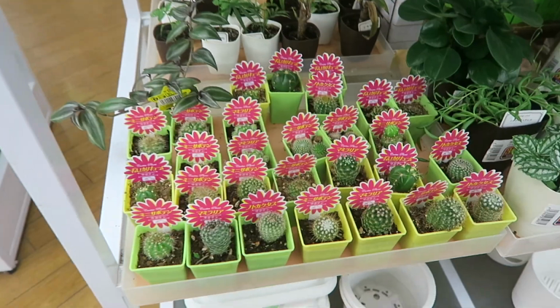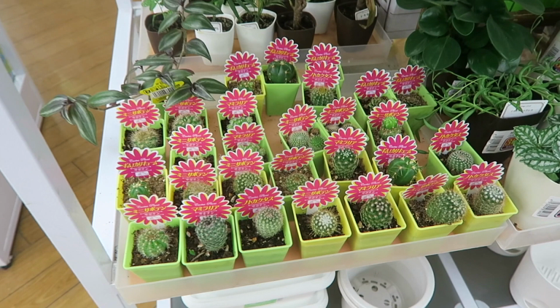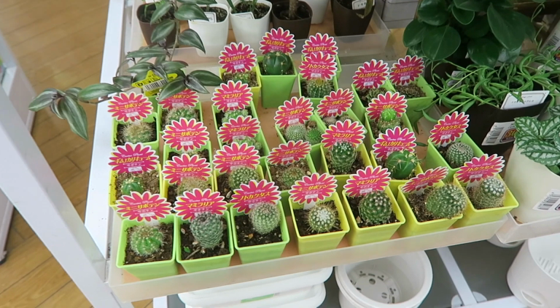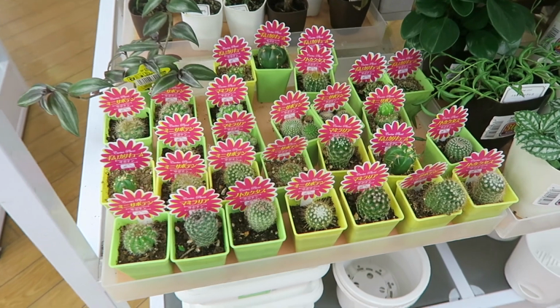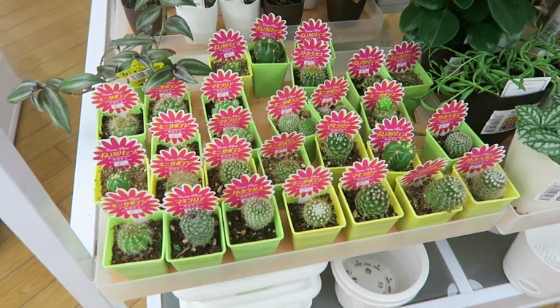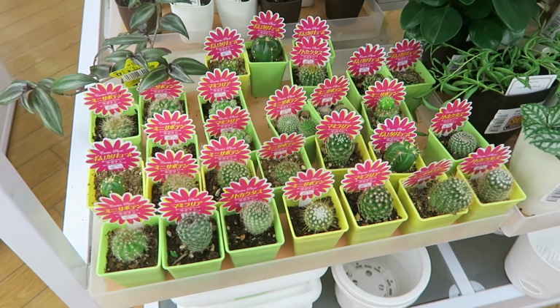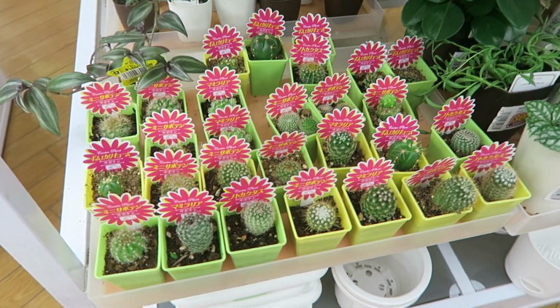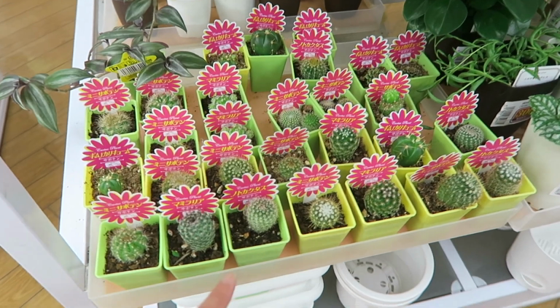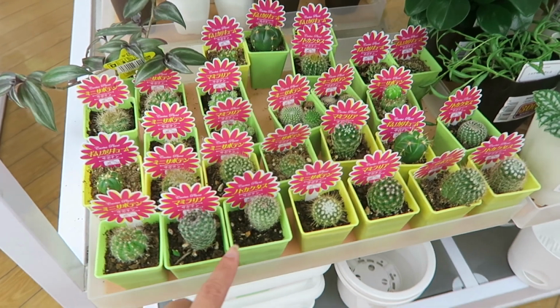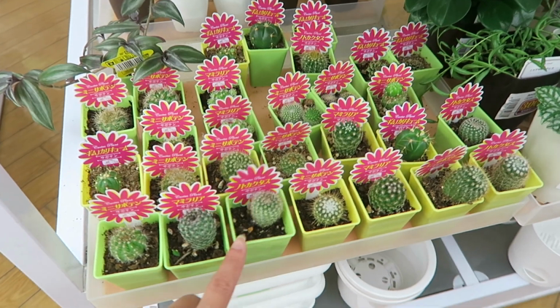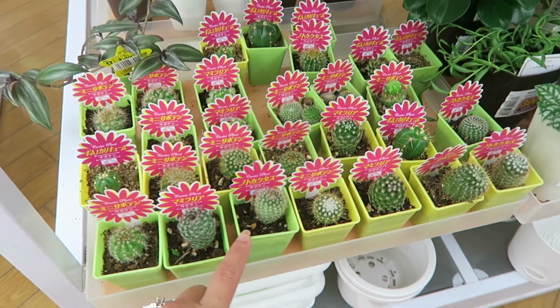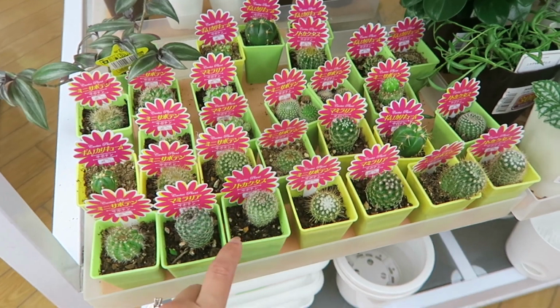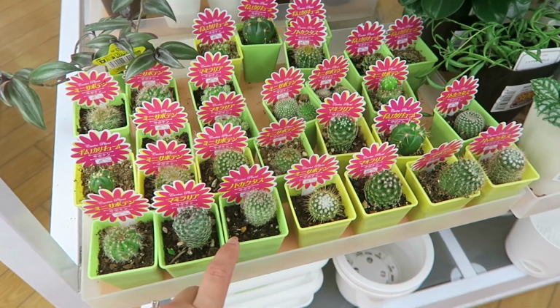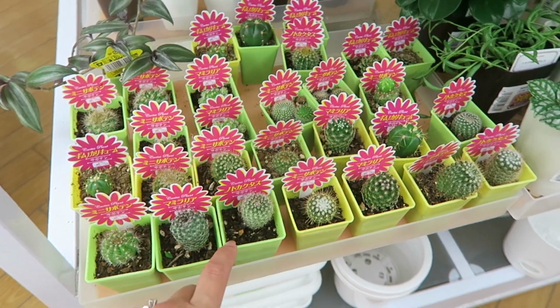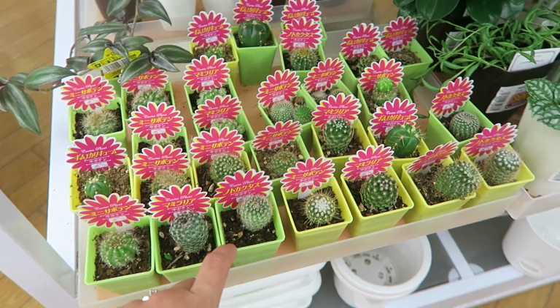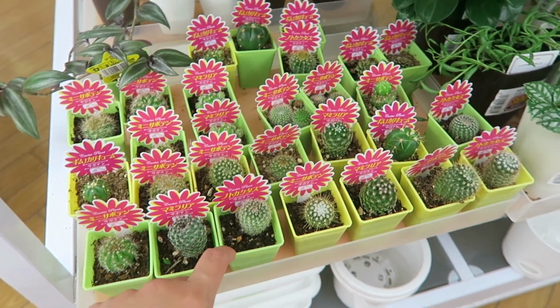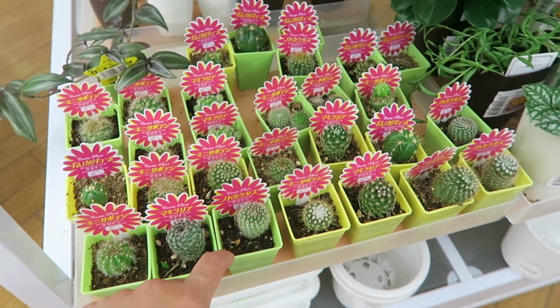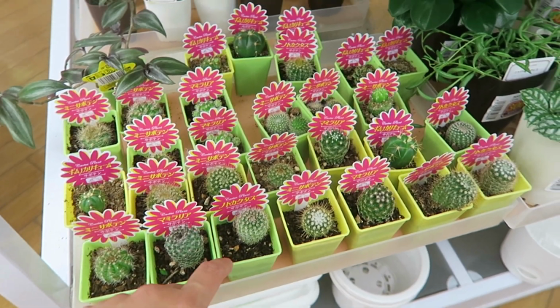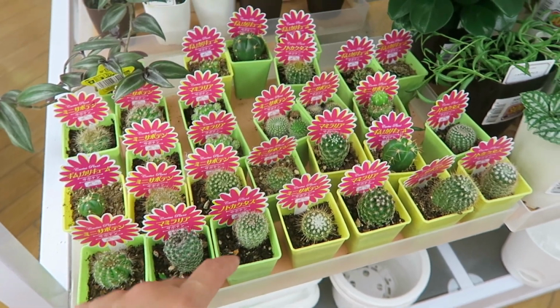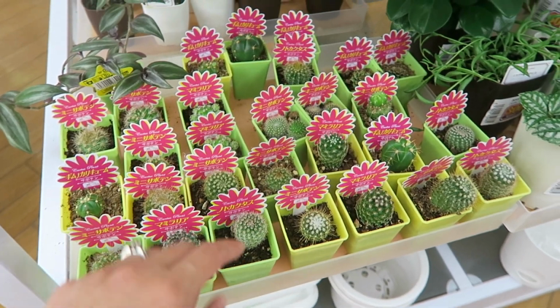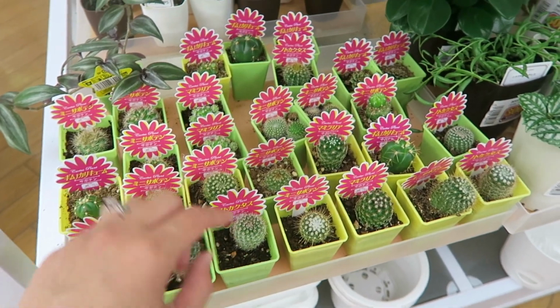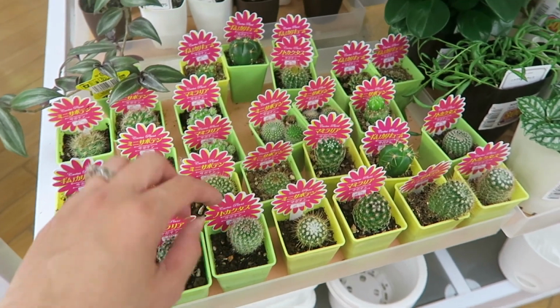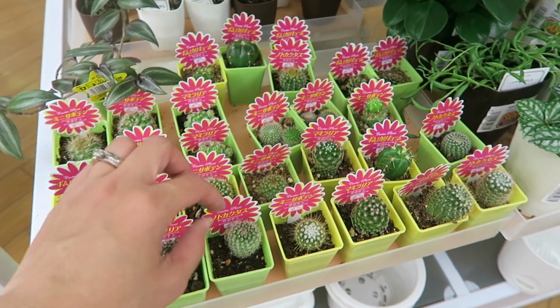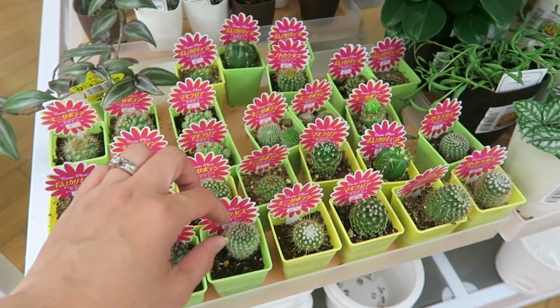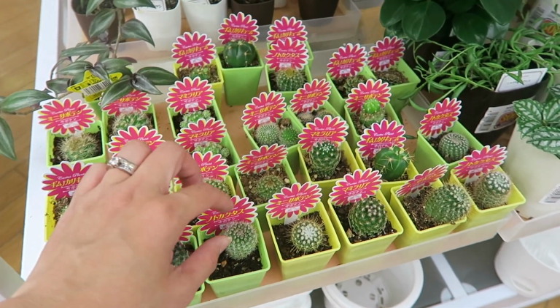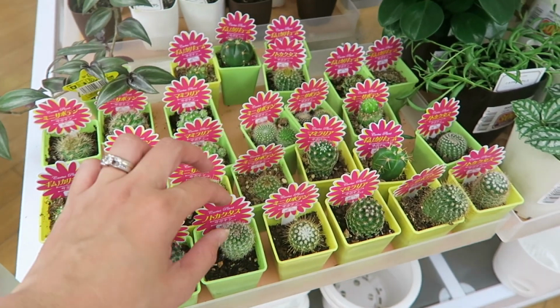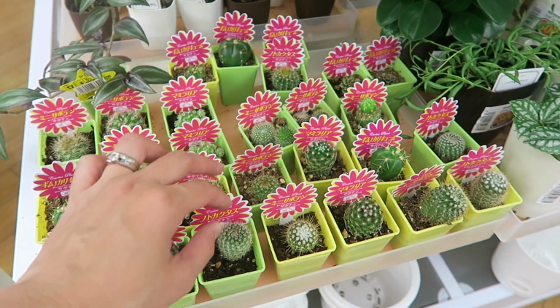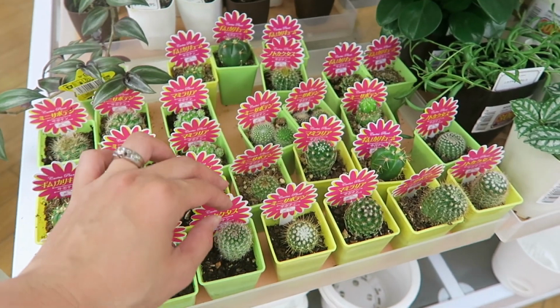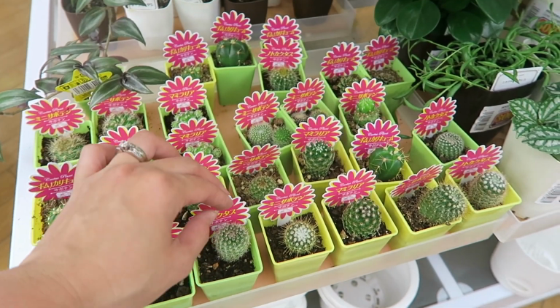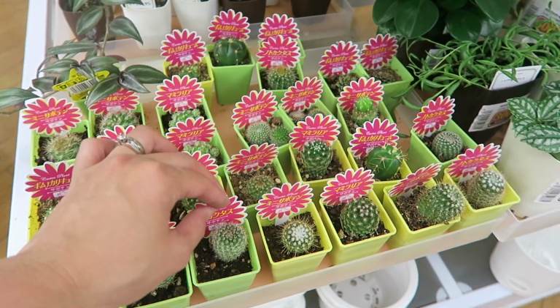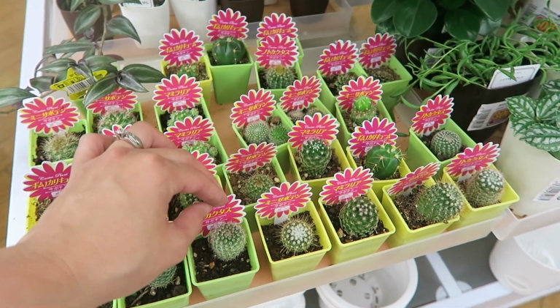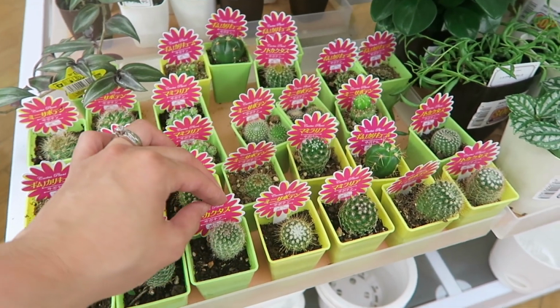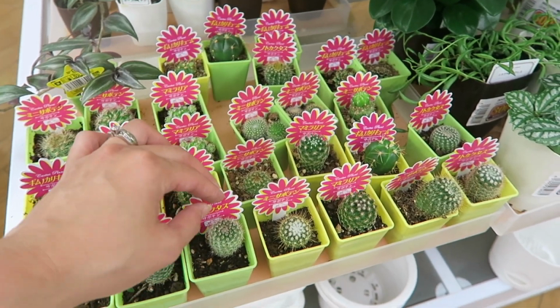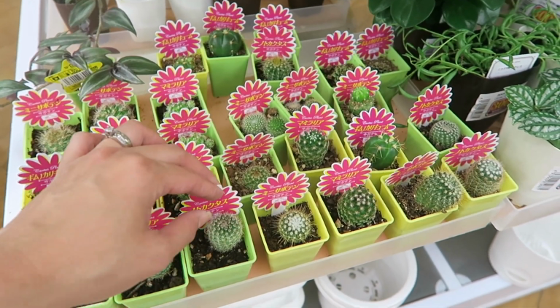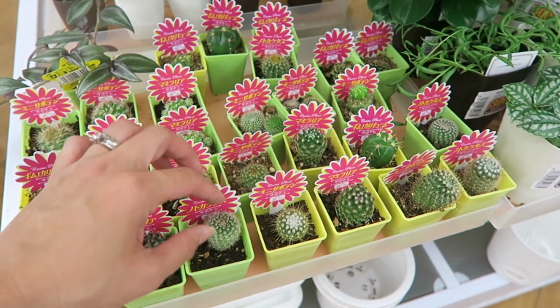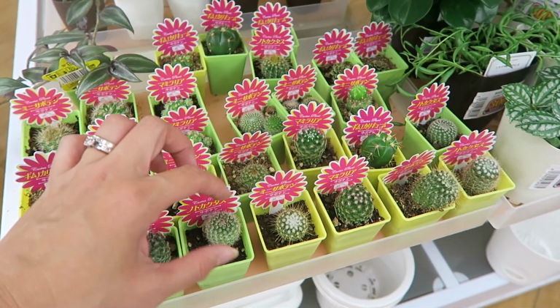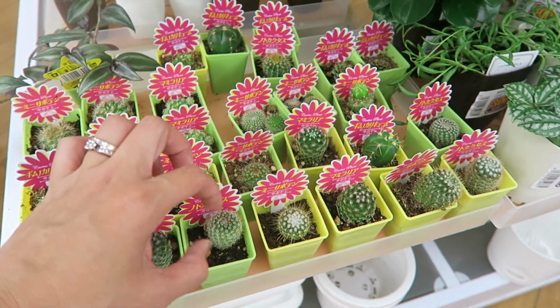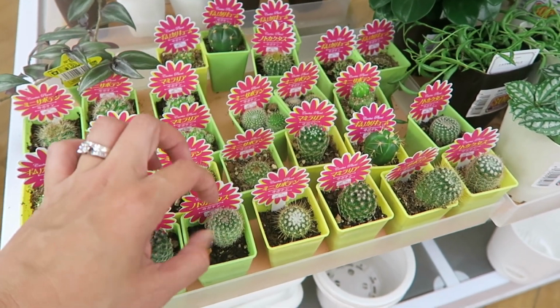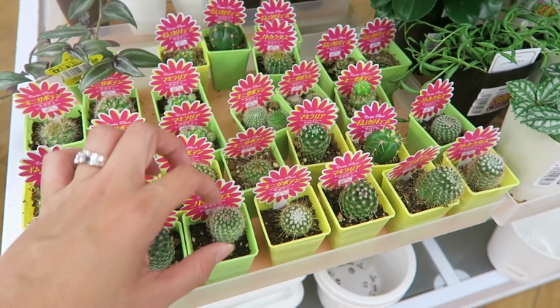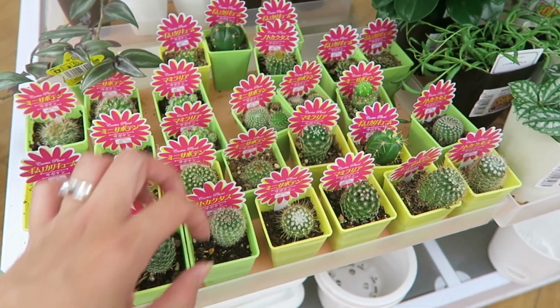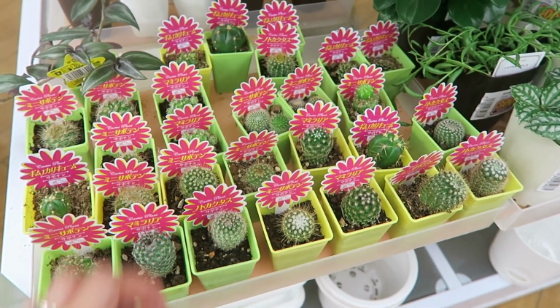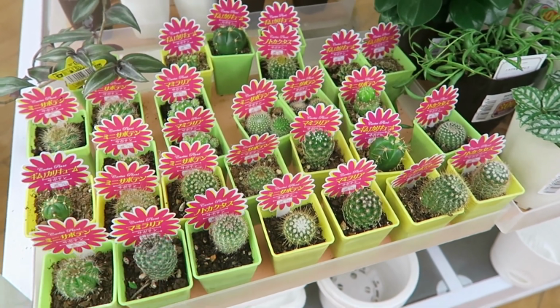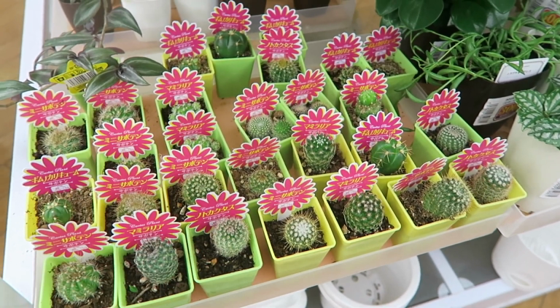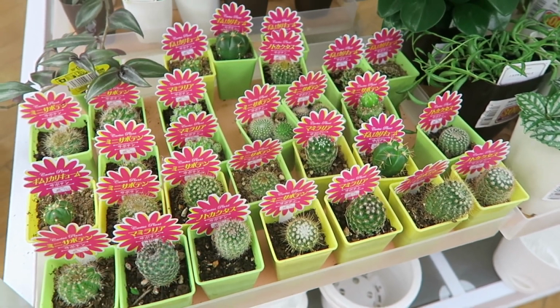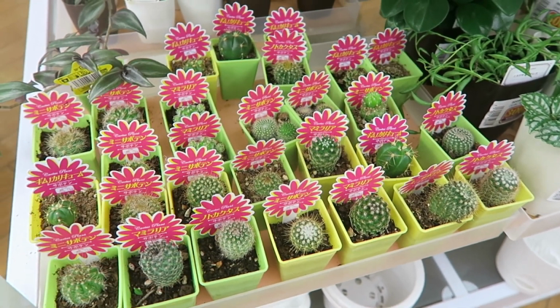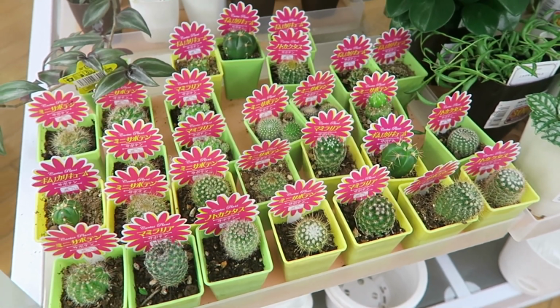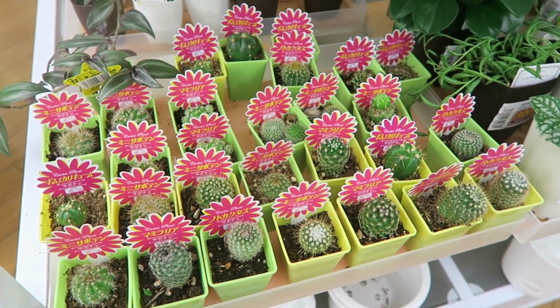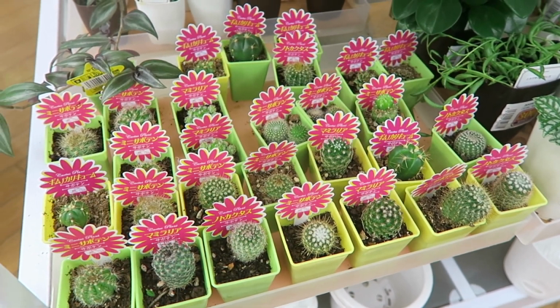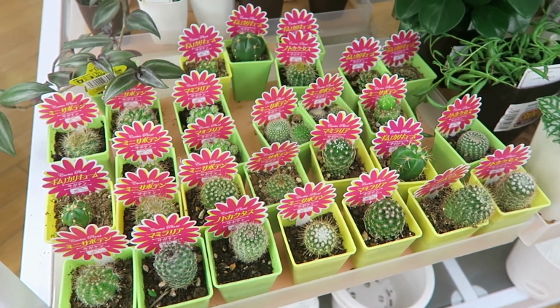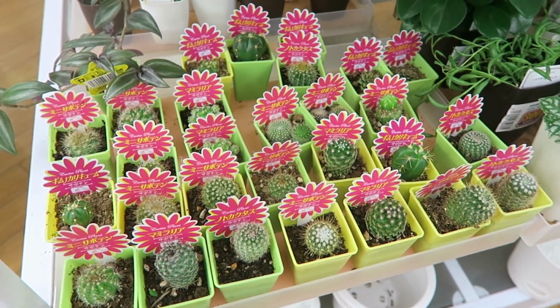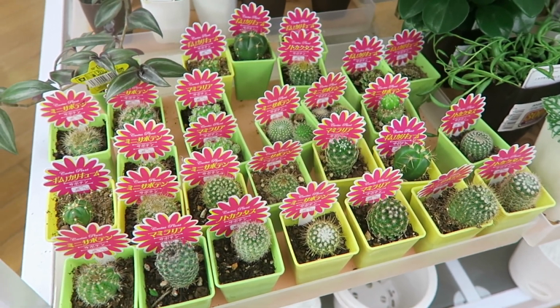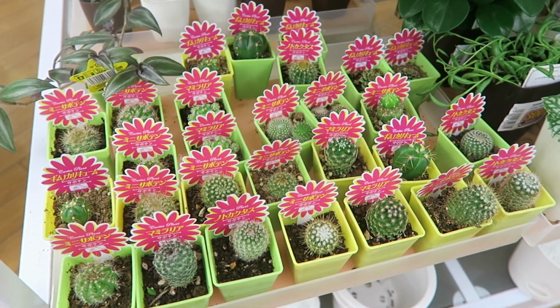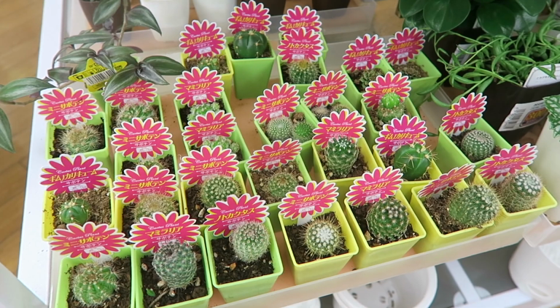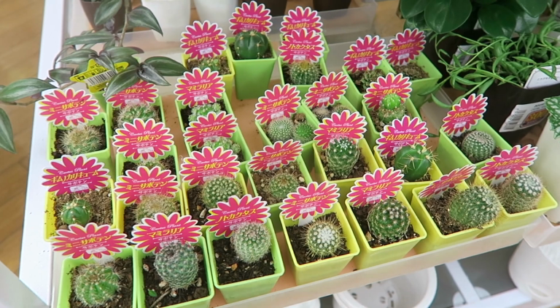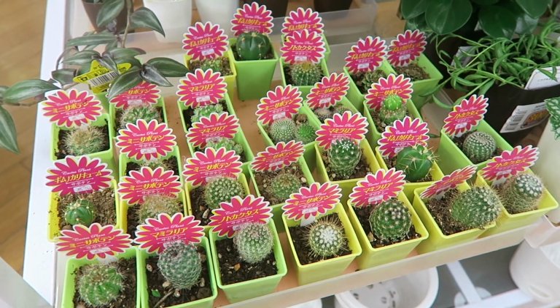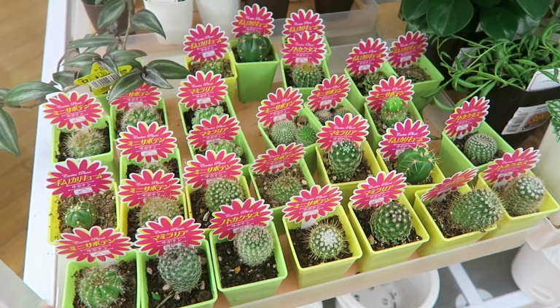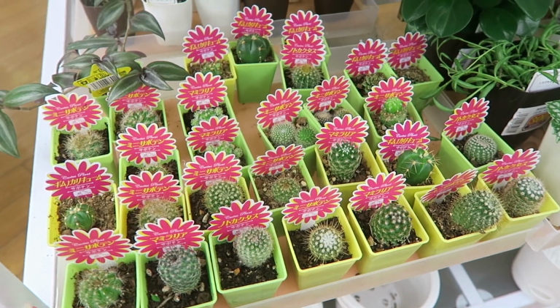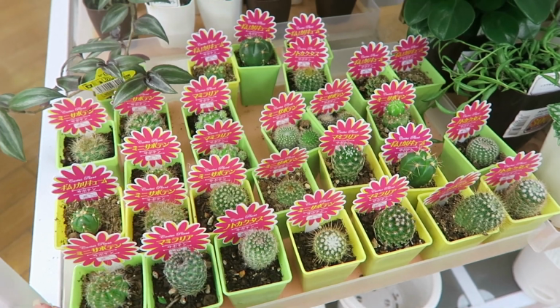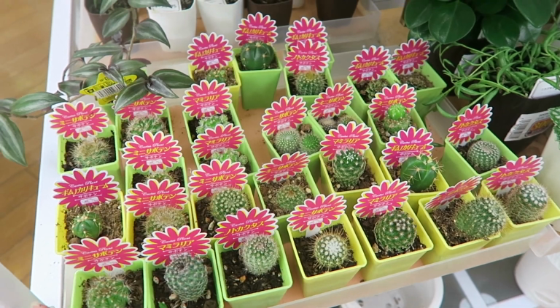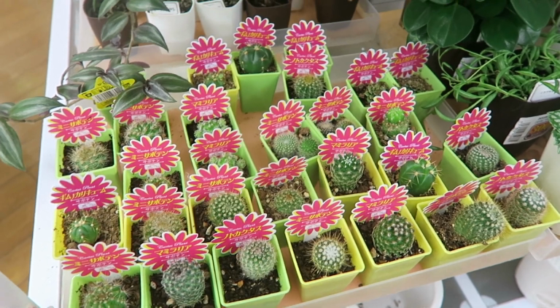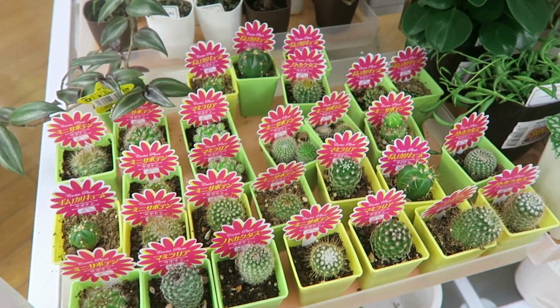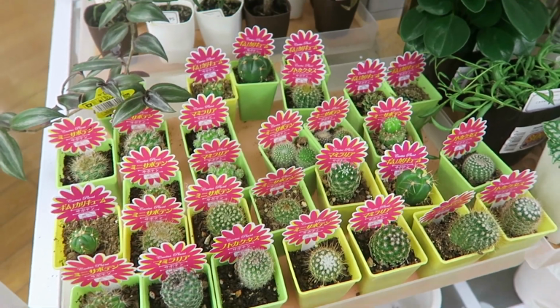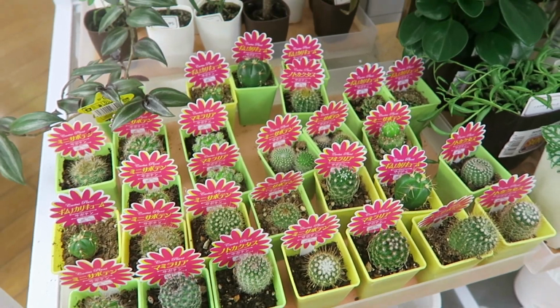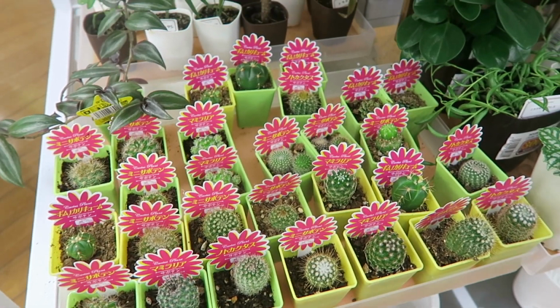So I just poked myself trying to figure out if these were real for you guys. I squeezed the heck out of it and yeah - so these are real cacti!